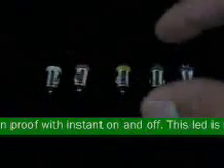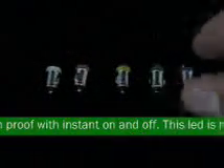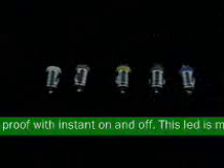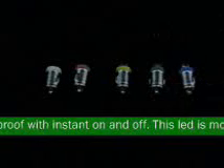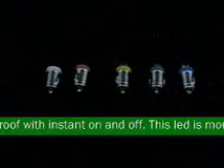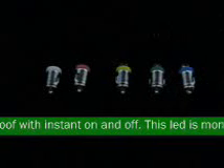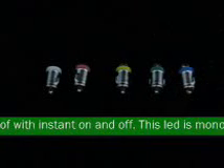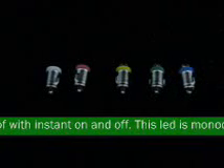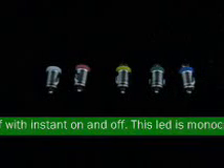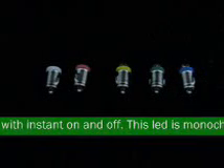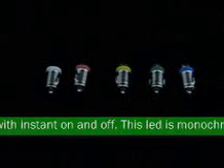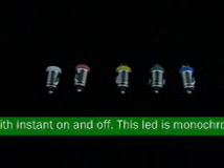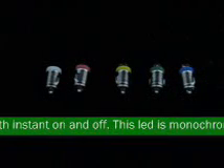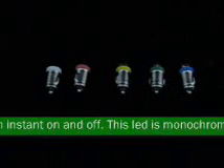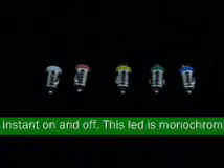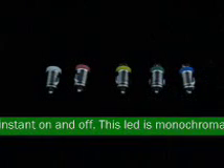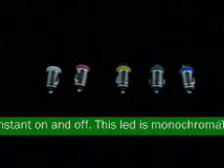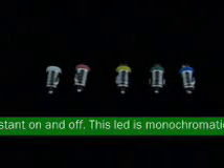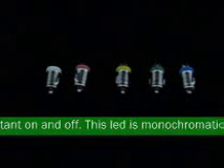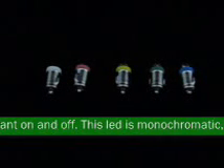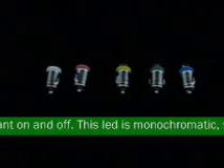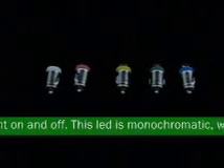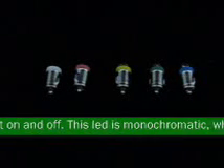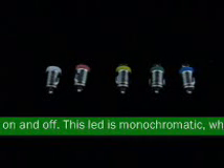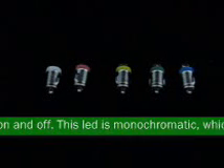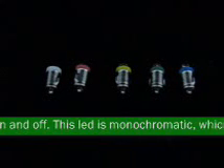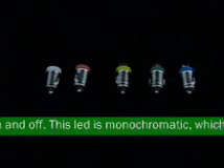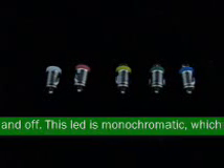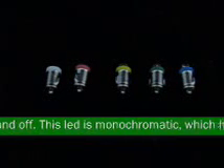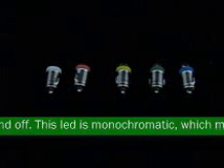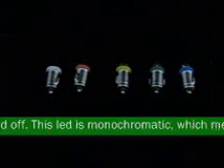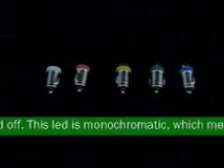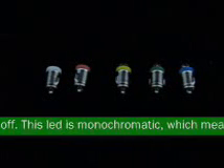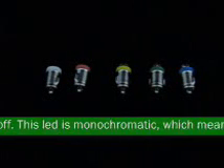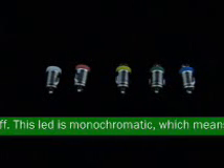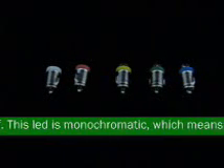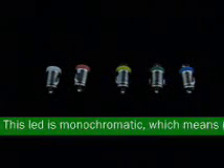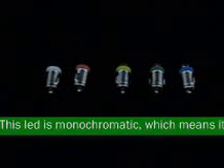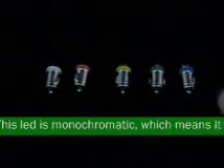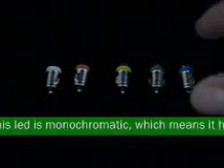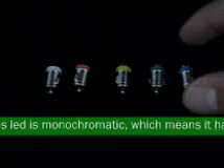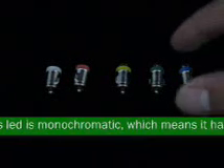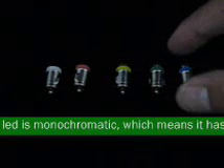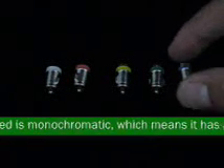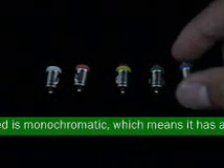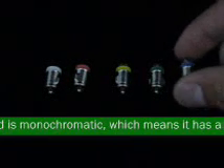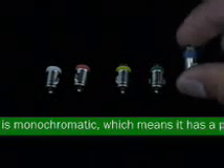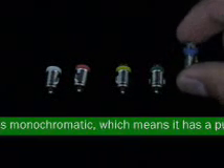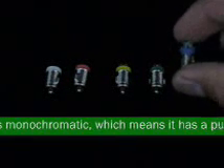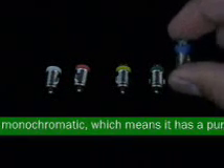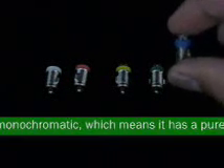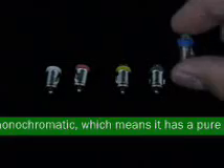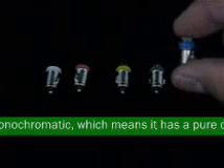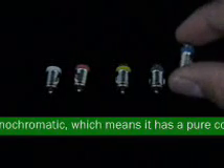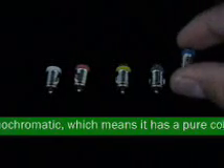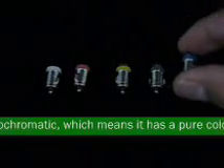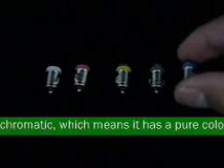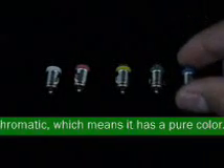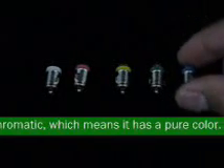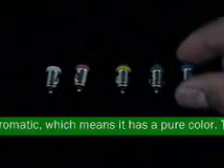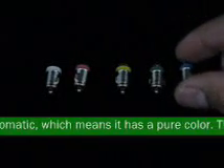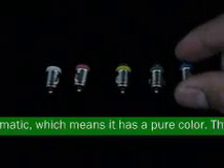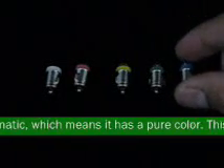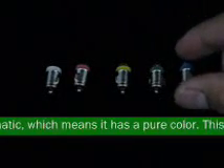This LED is available in white, red, yellow, green, and blue. This LED operates at 12 VDC.